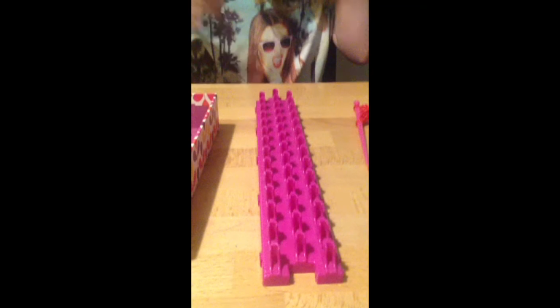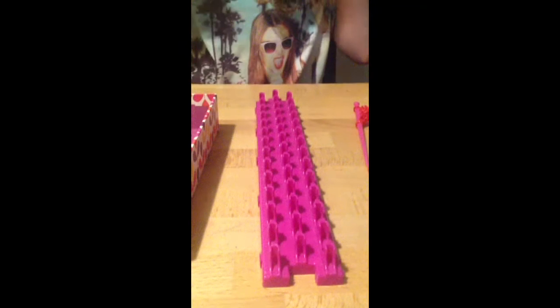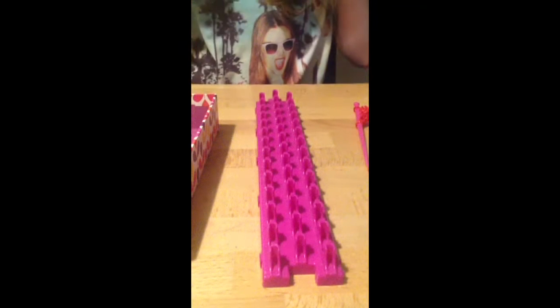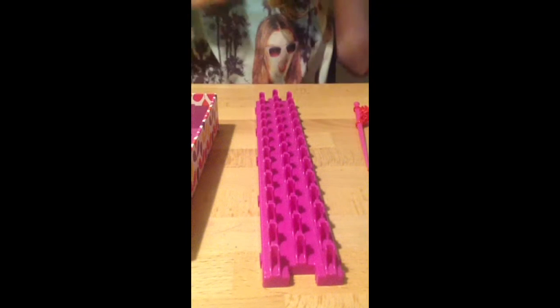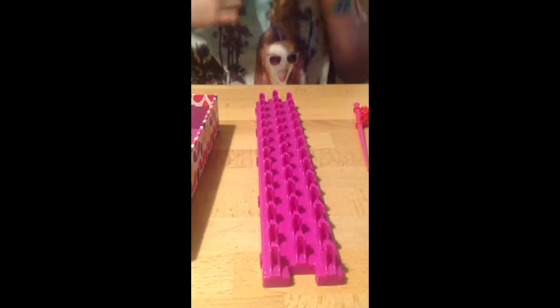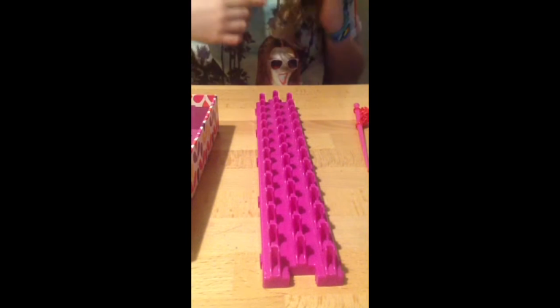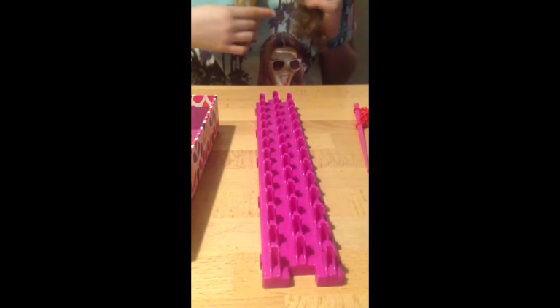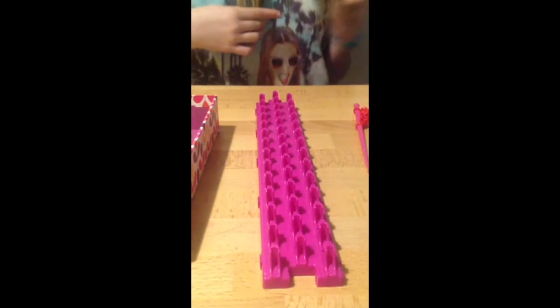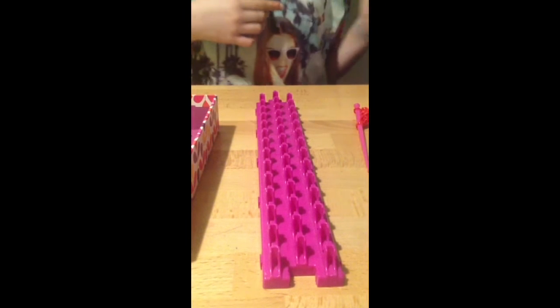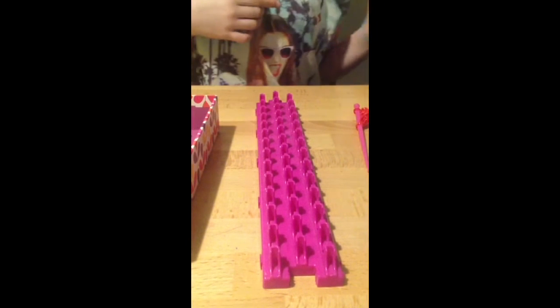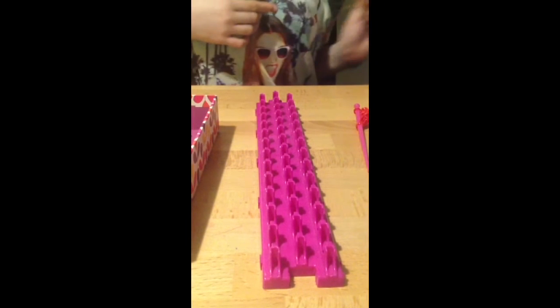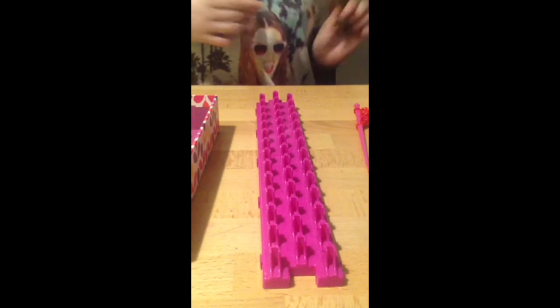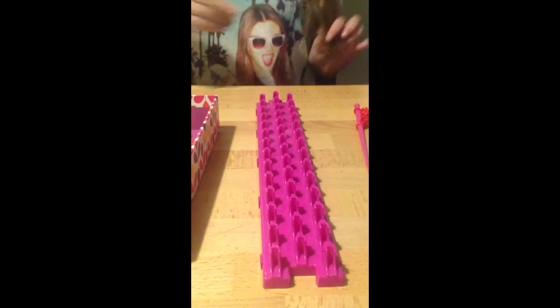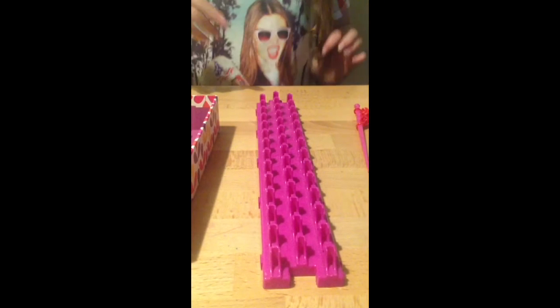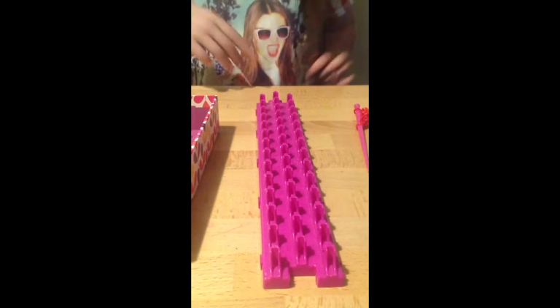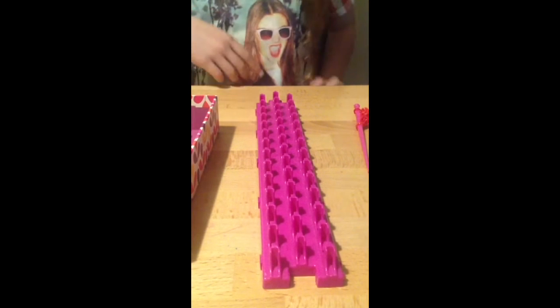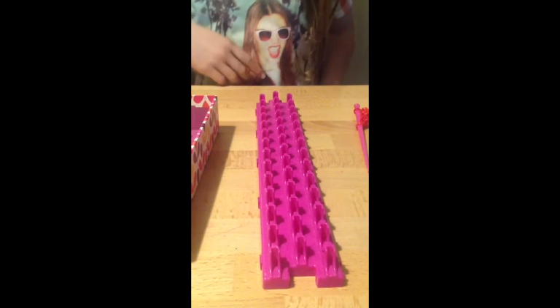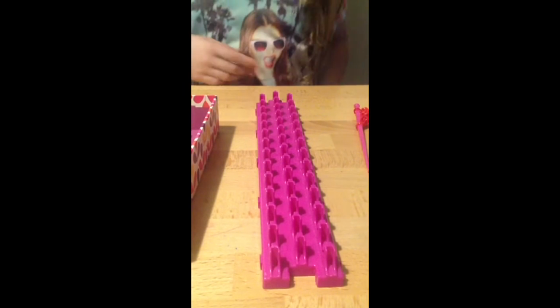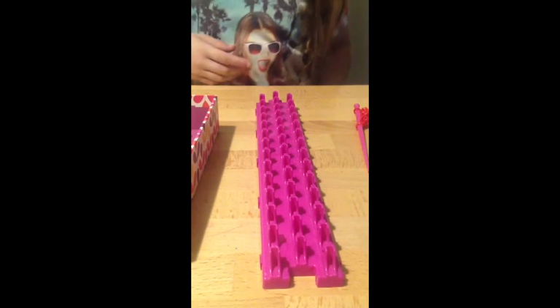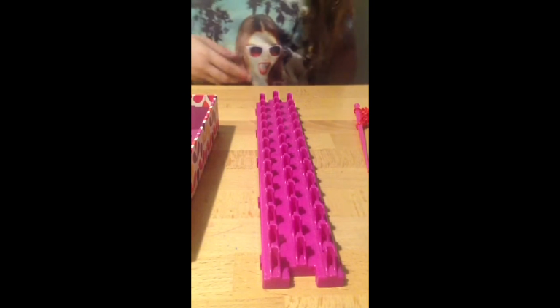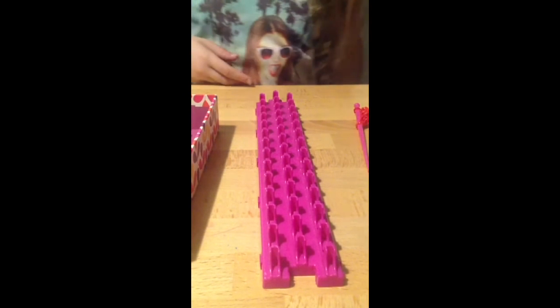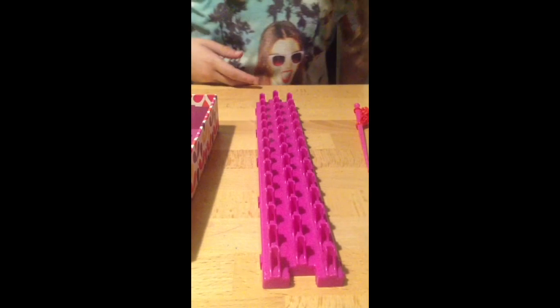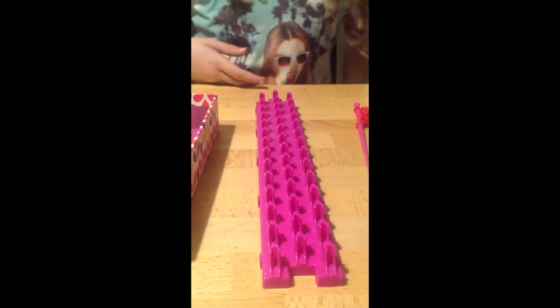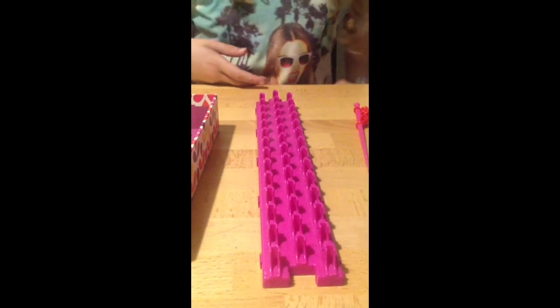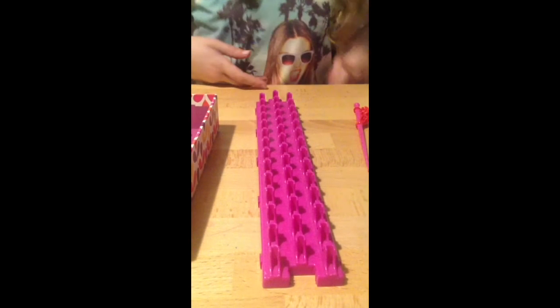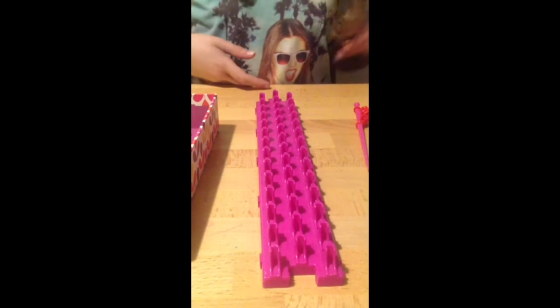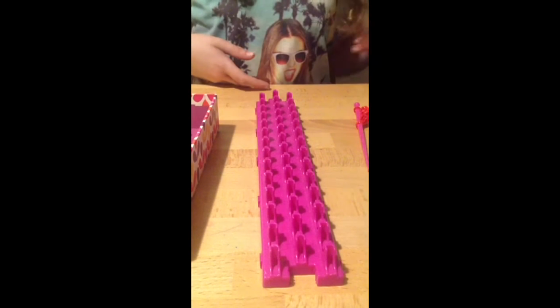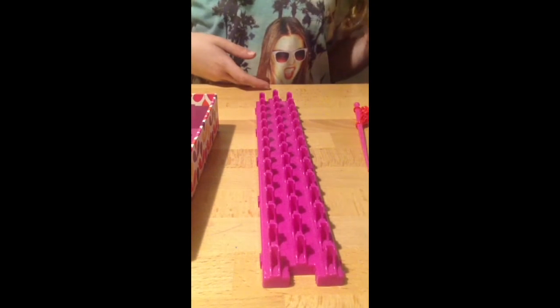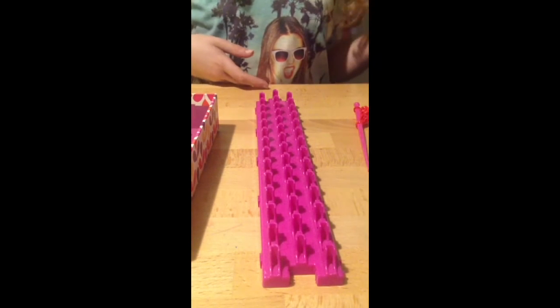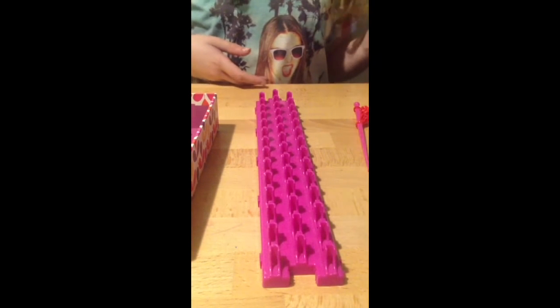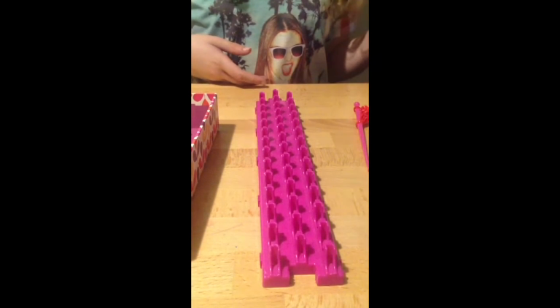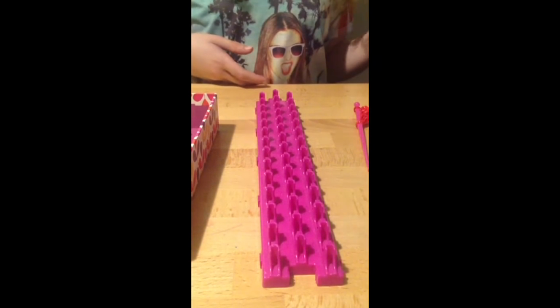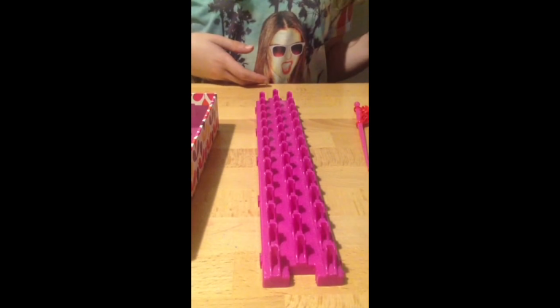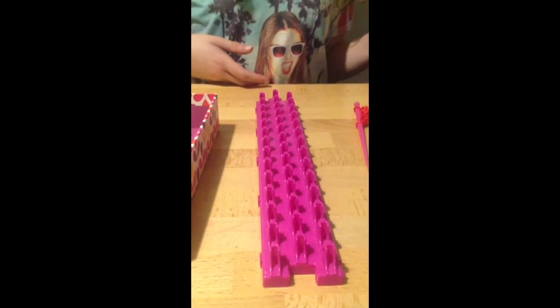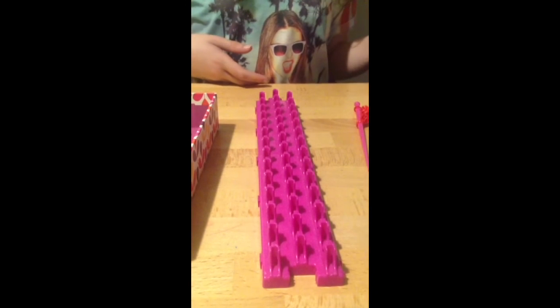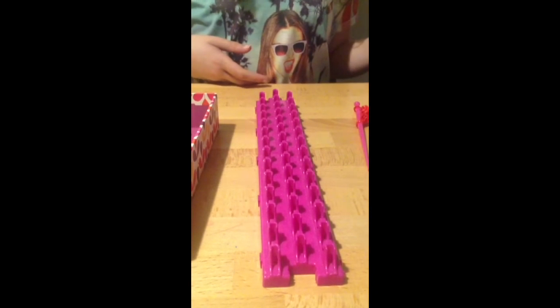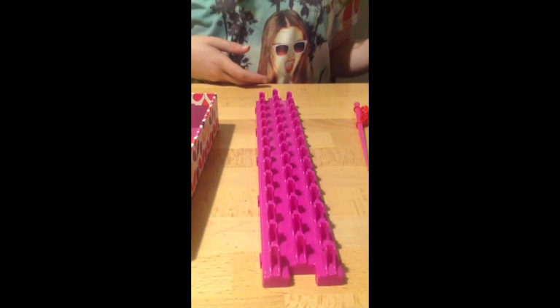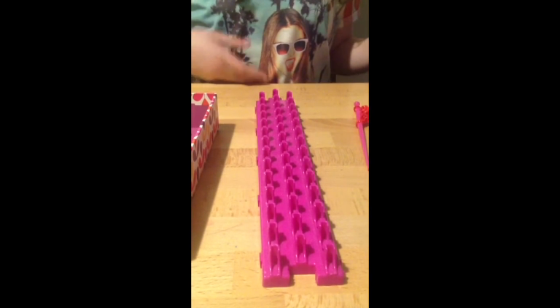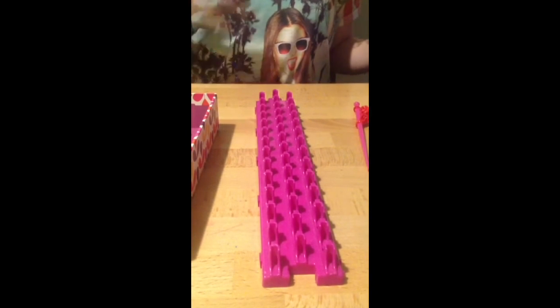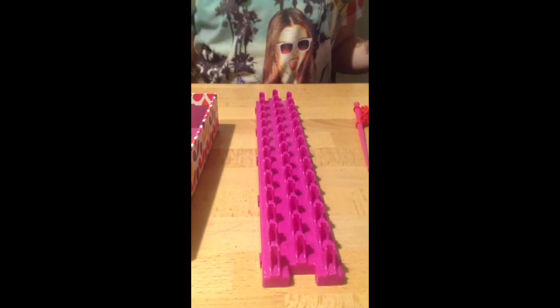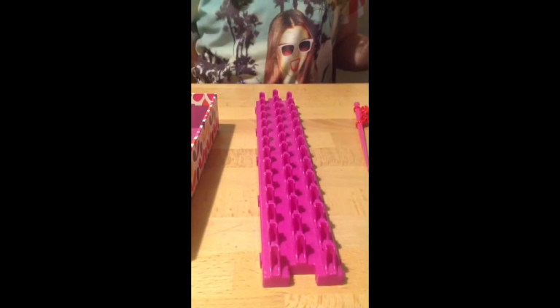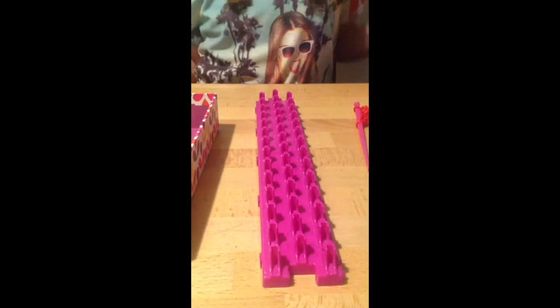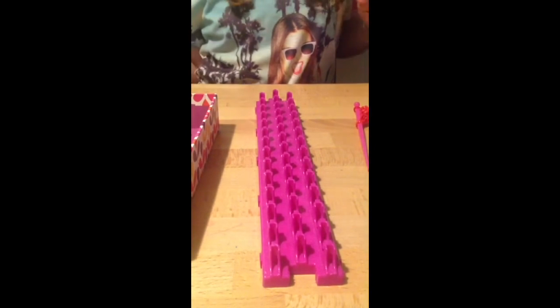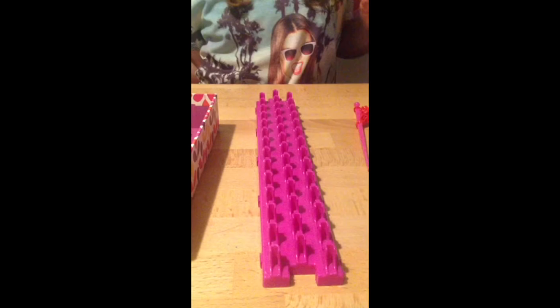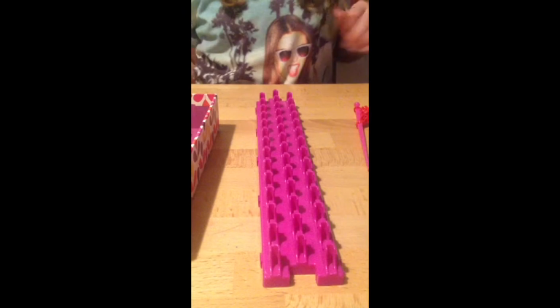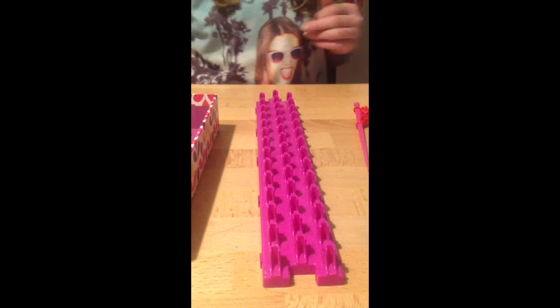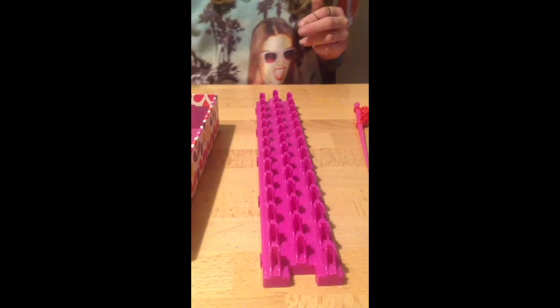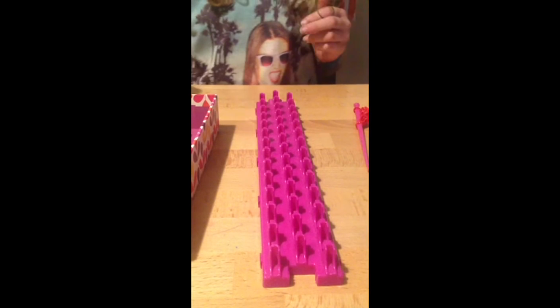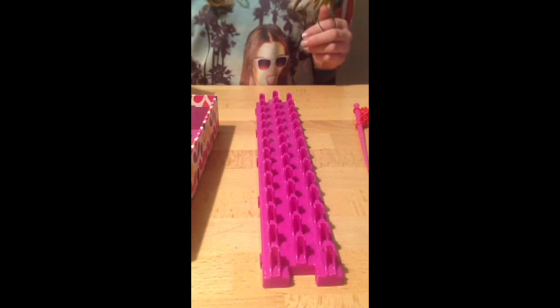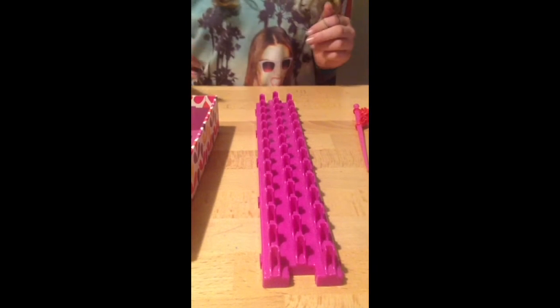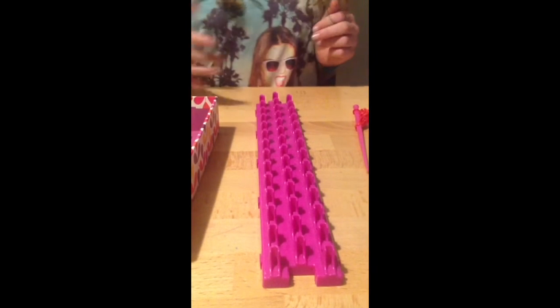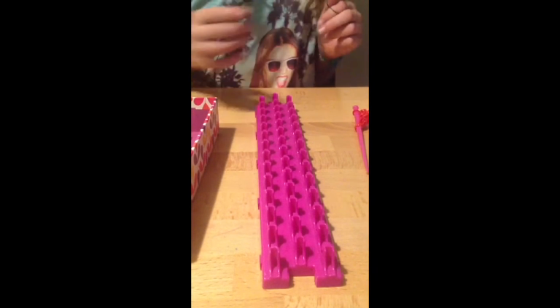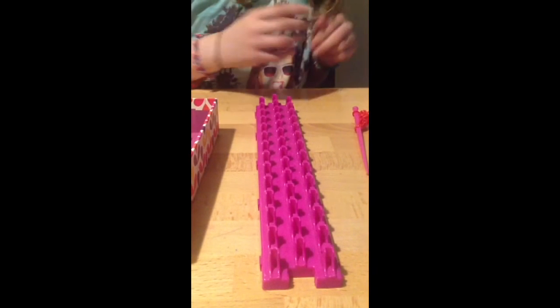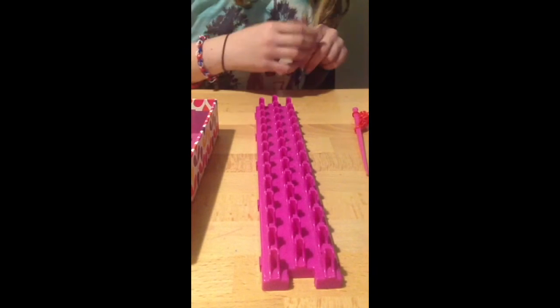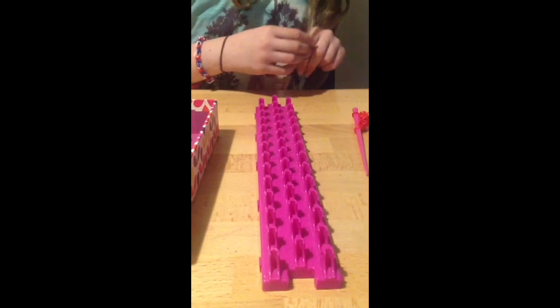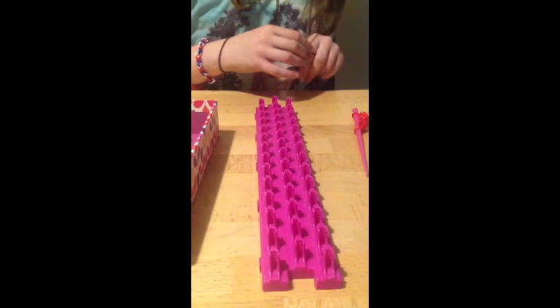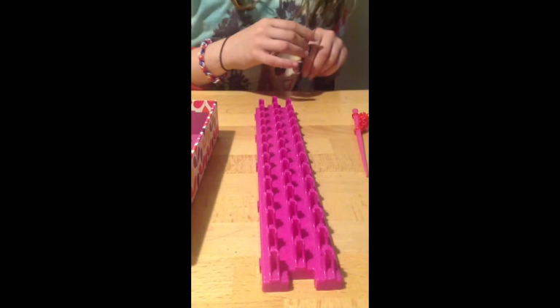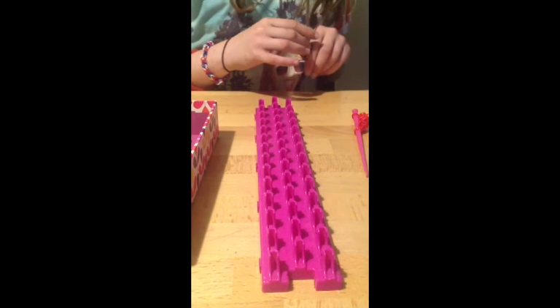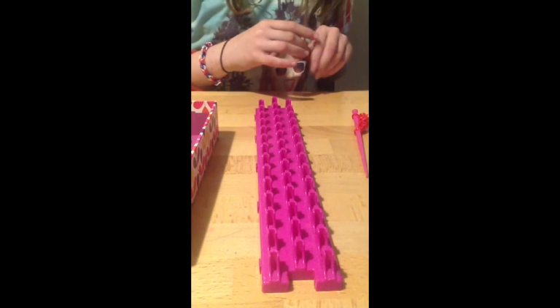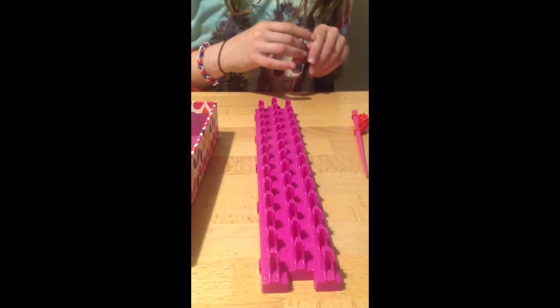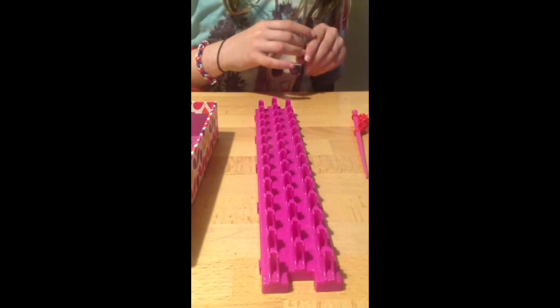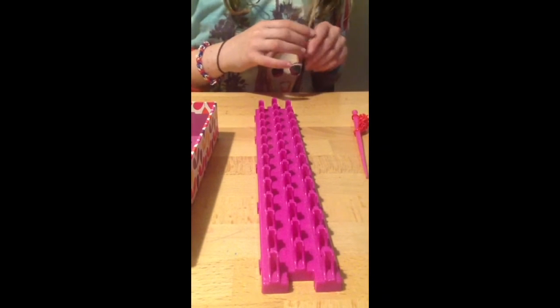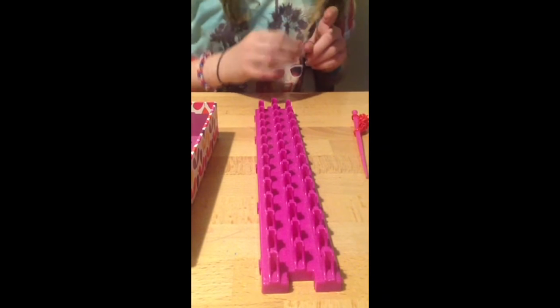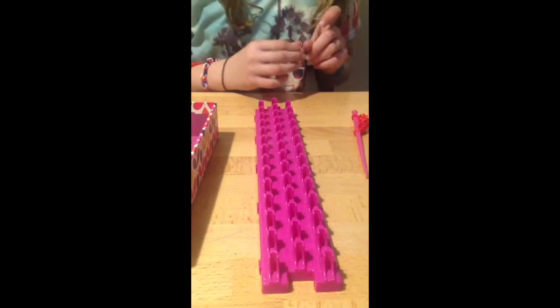Hello, today I'm going to be teaching you how to make the single bracelet. First of all, you're going to pick your colours, so for mine it's going to be black and white.